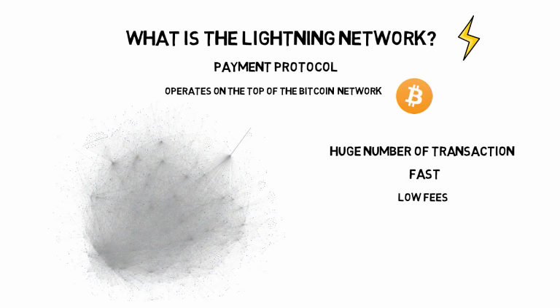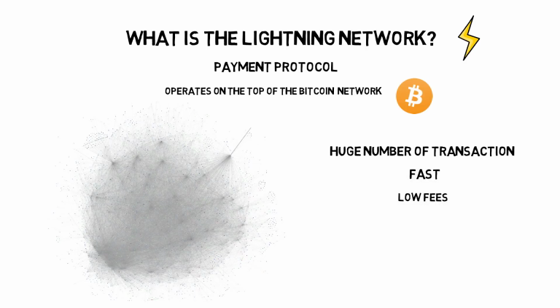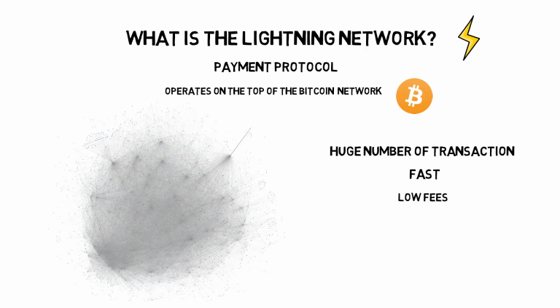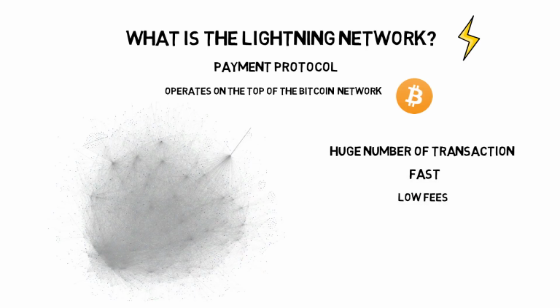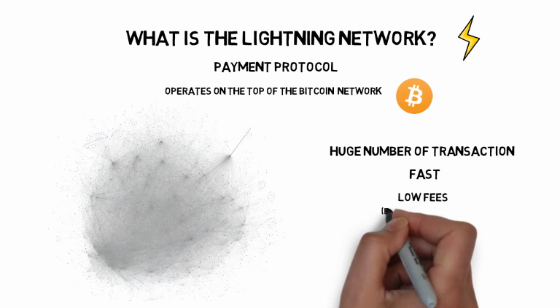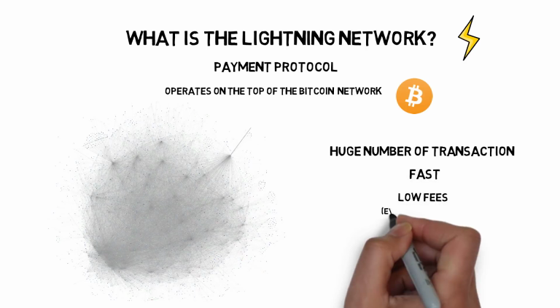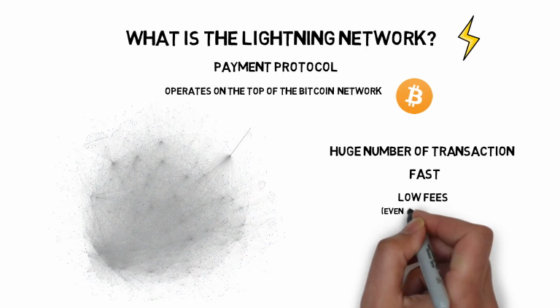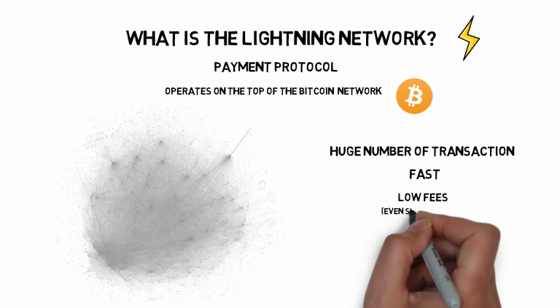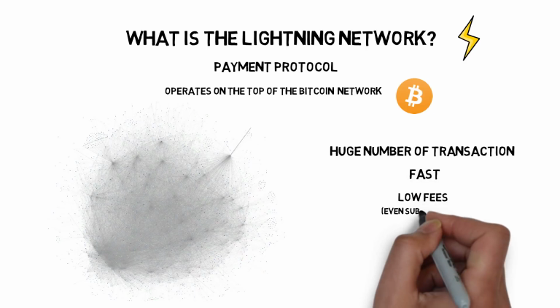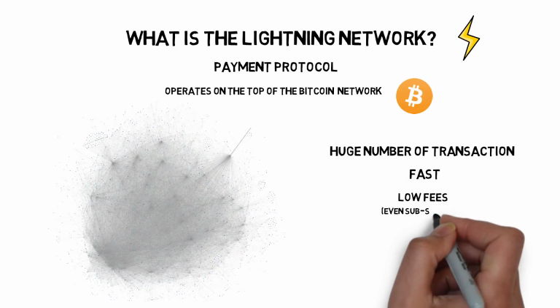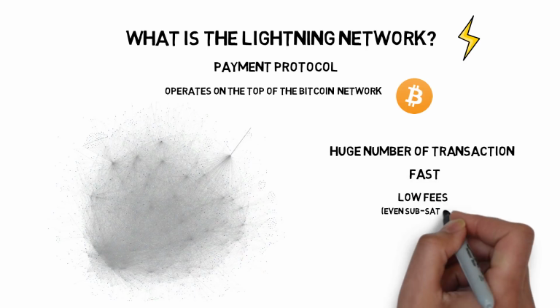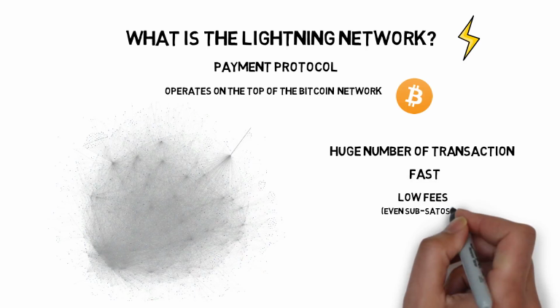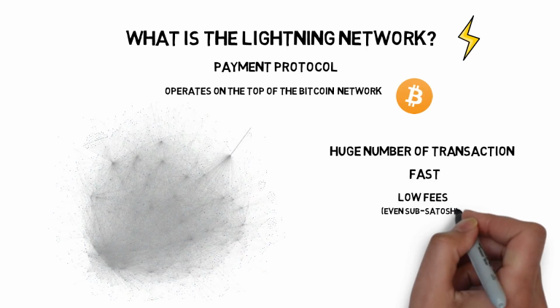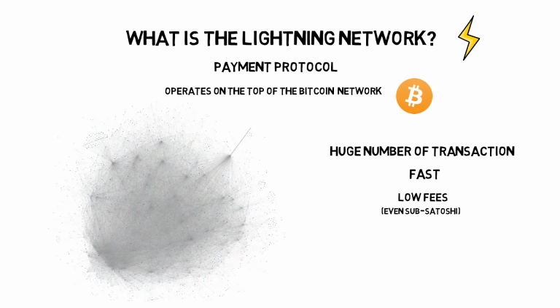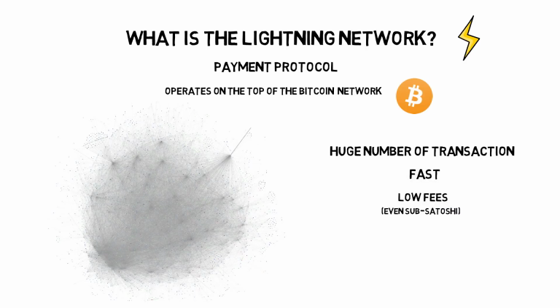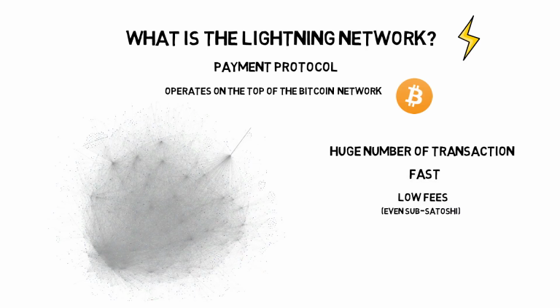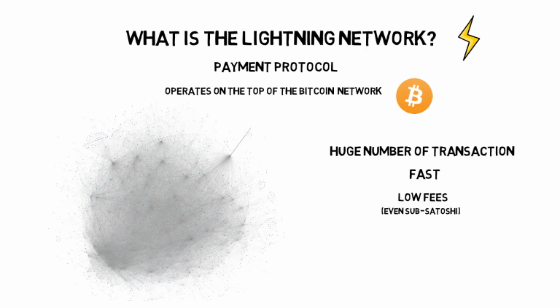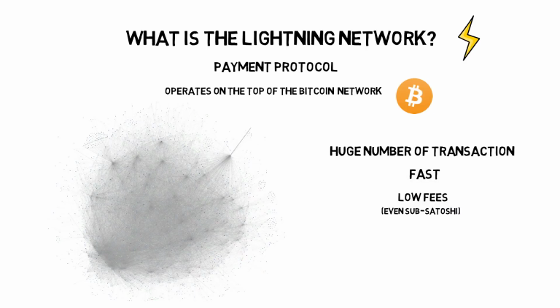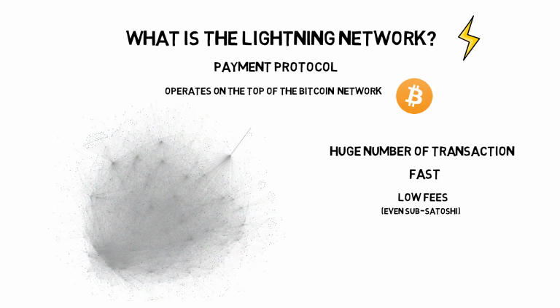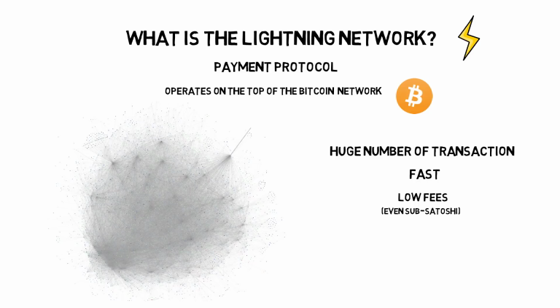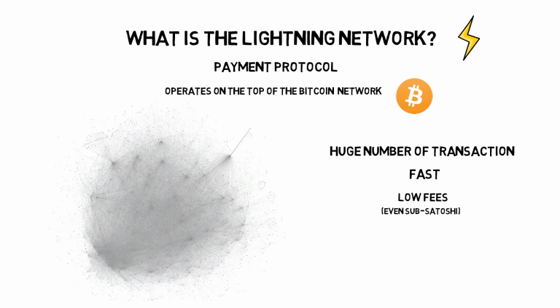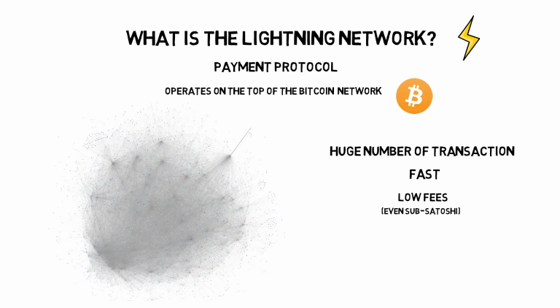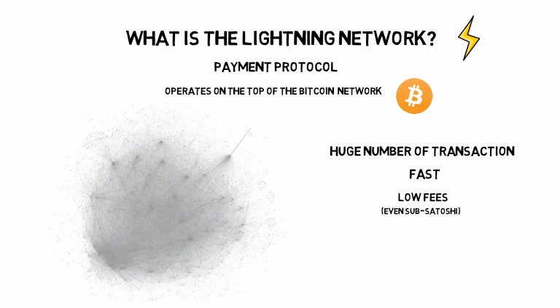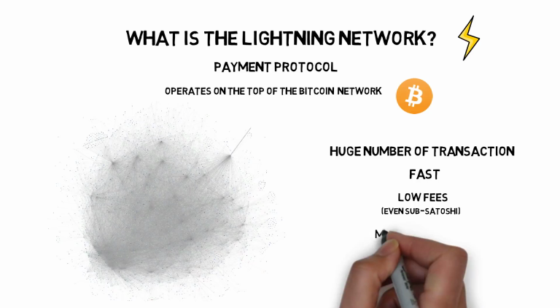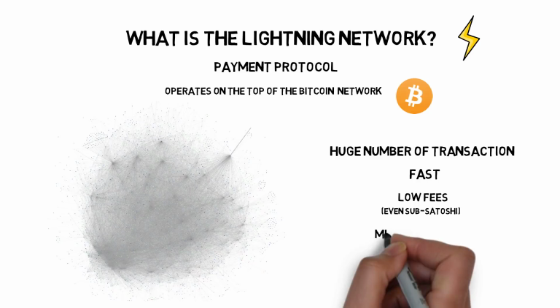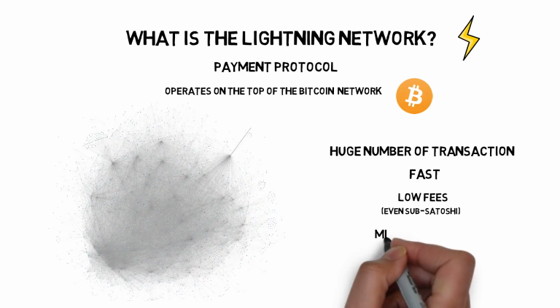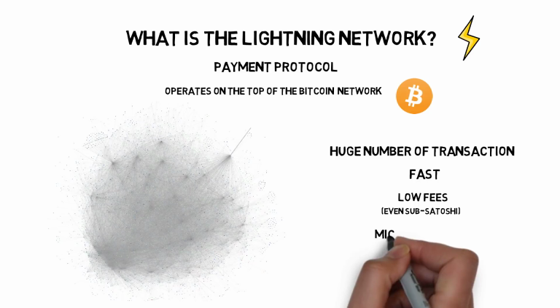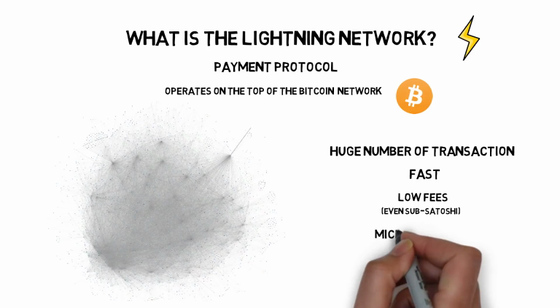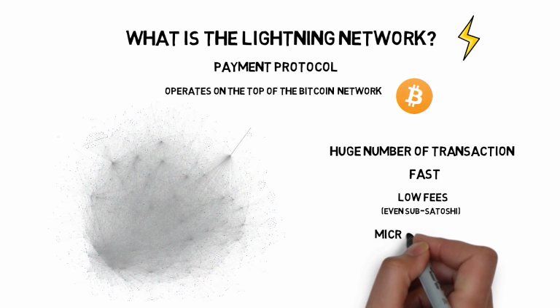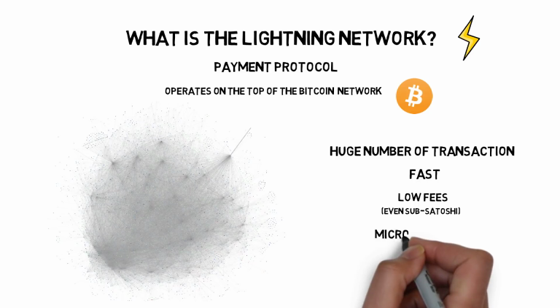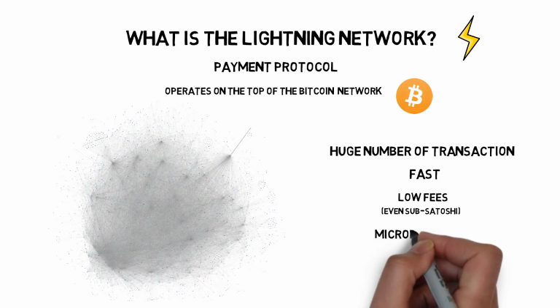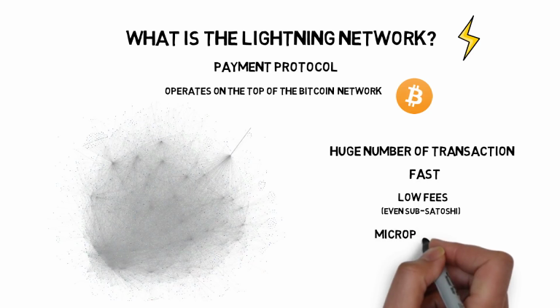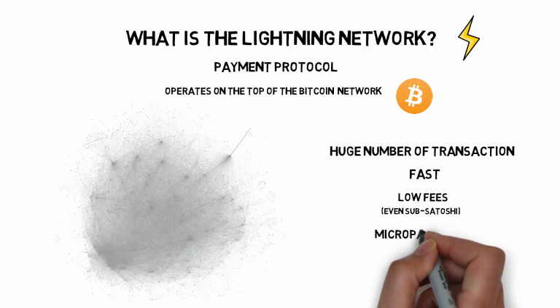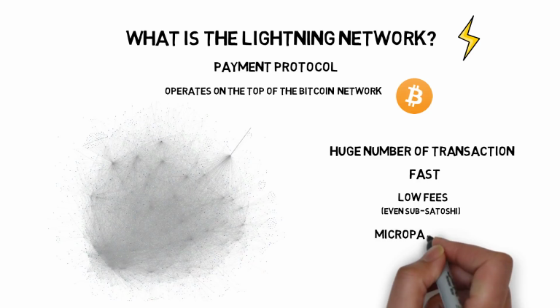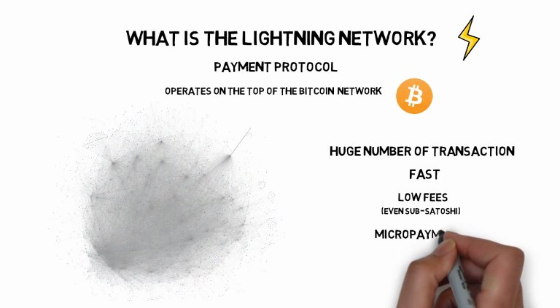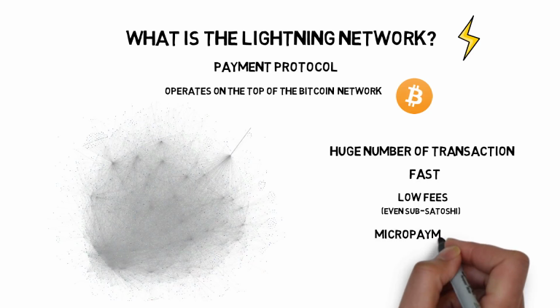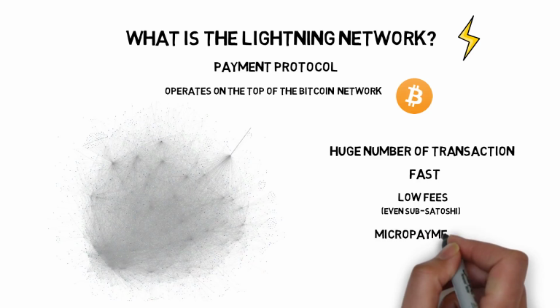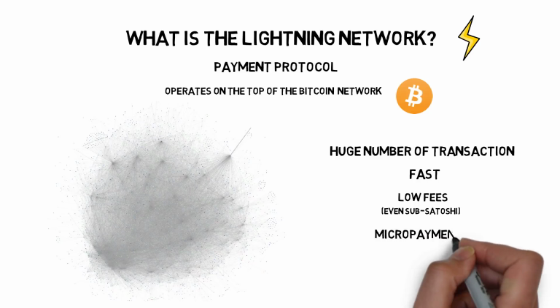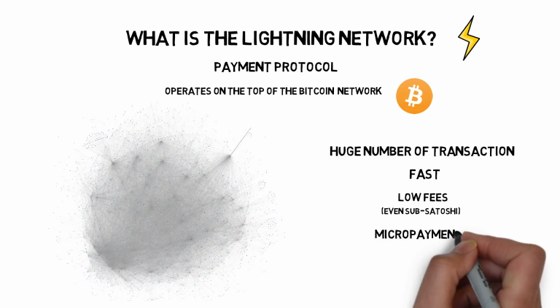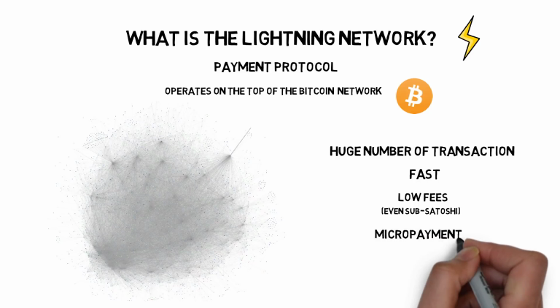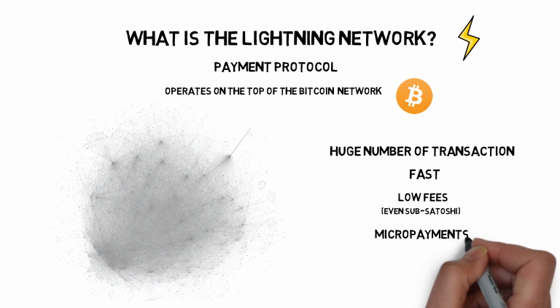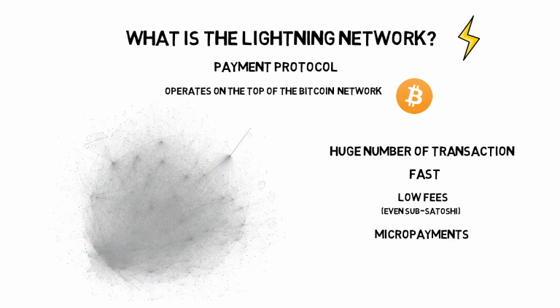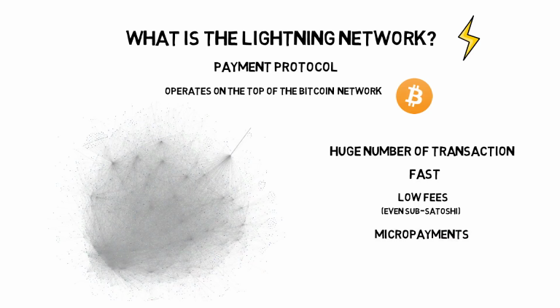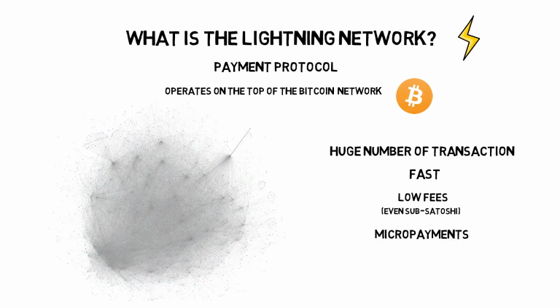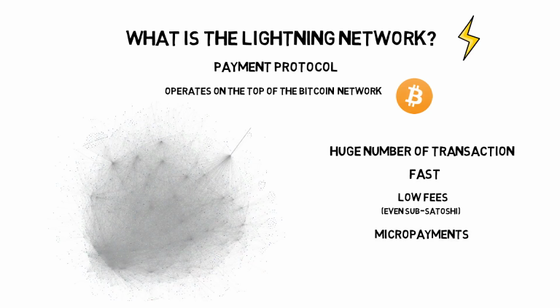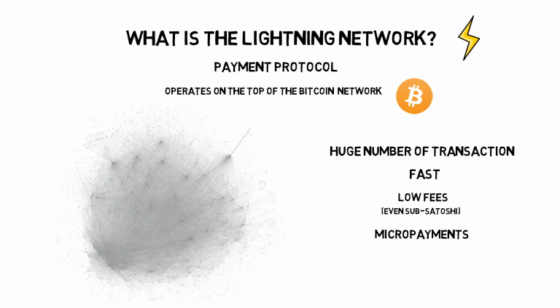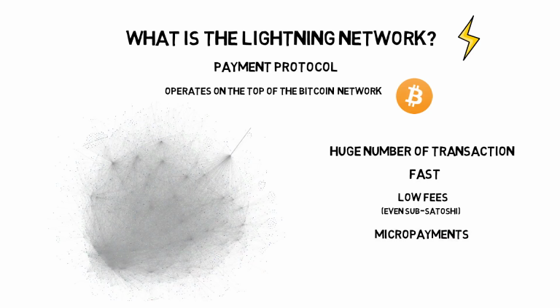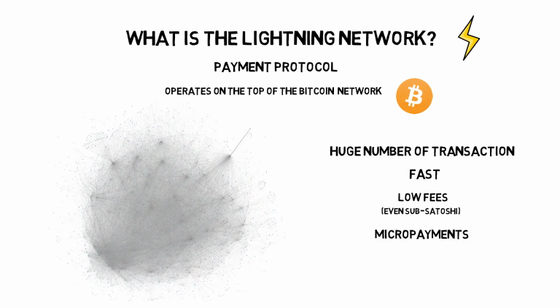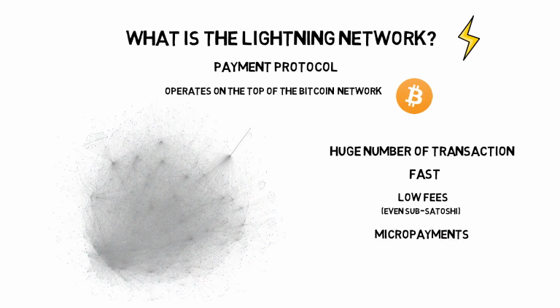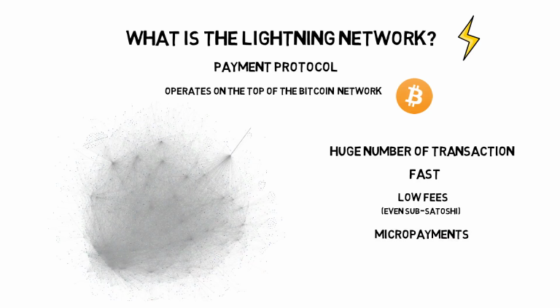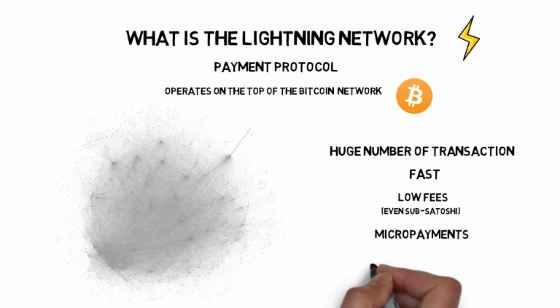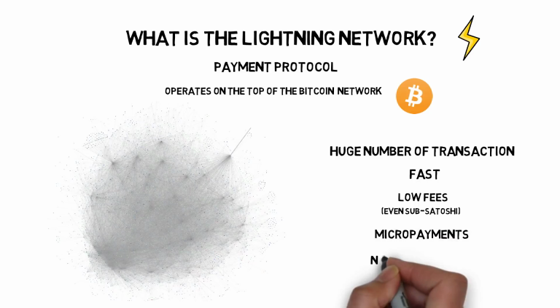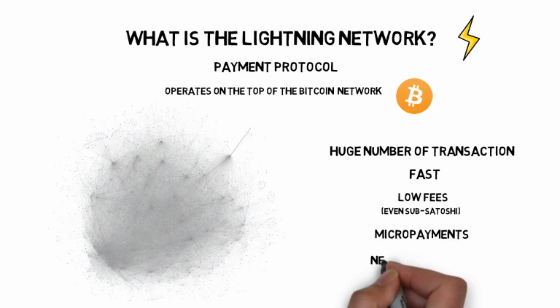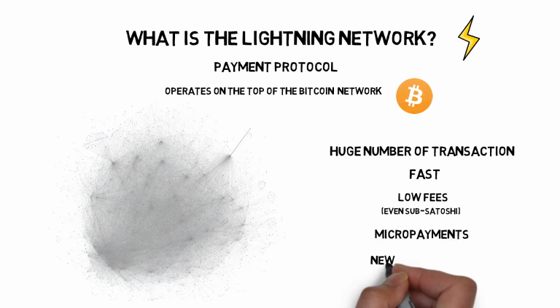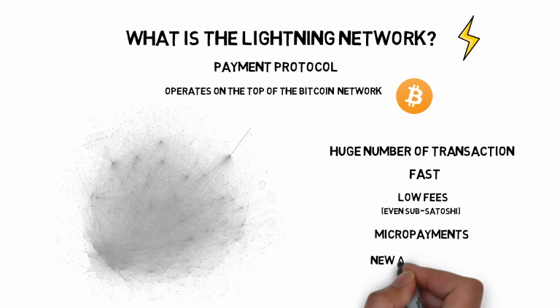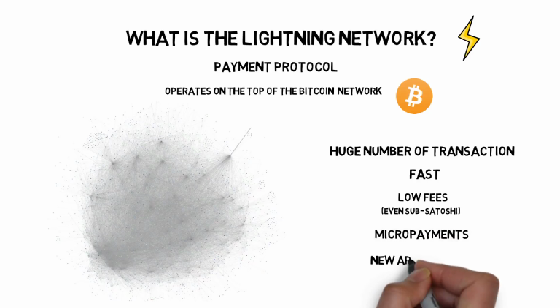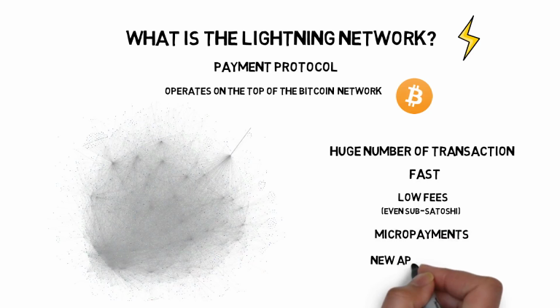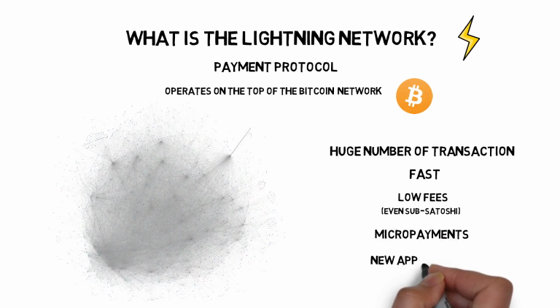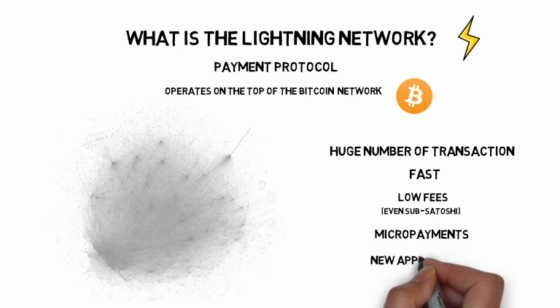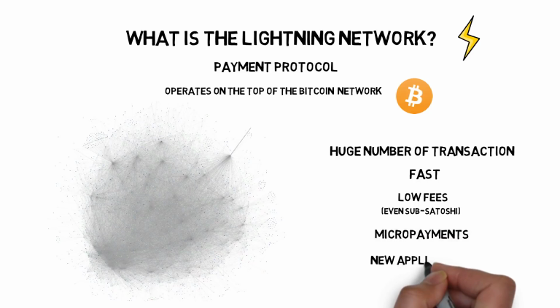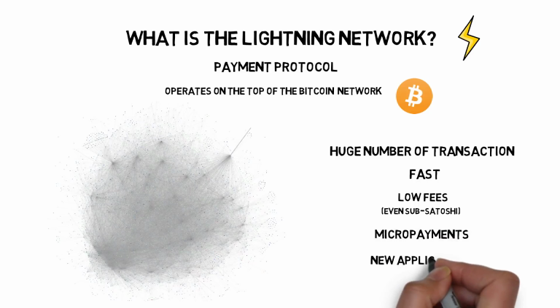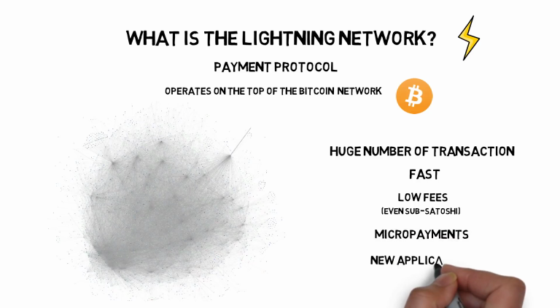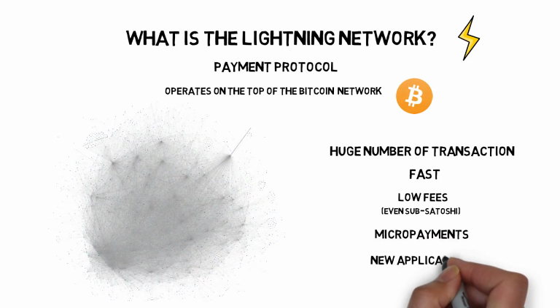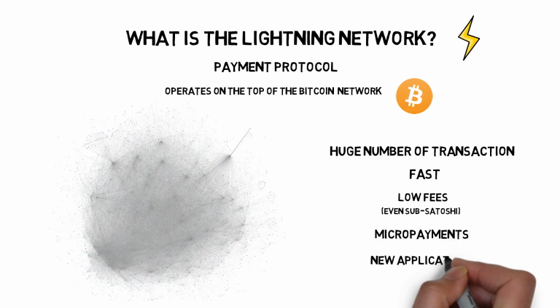The Lightning Network facilitates micropayments, making the existence of a completely new type of applications possible.